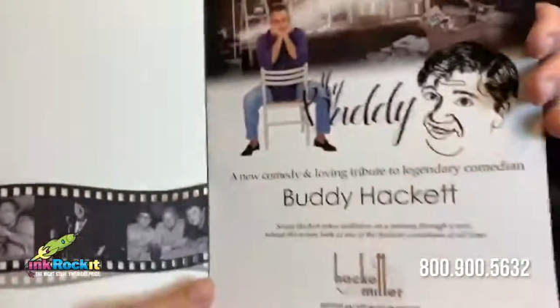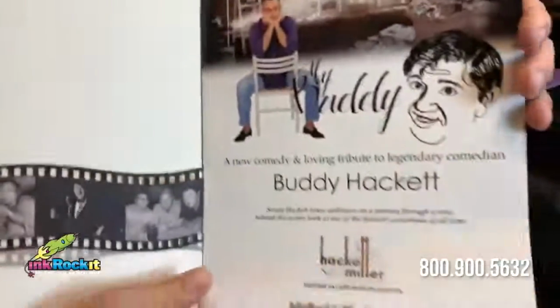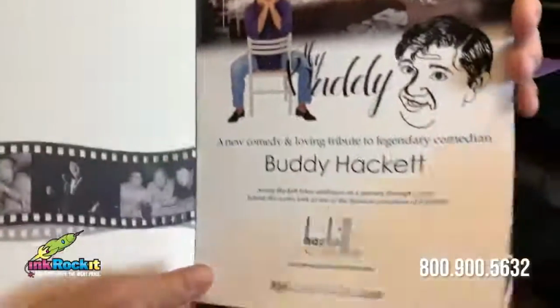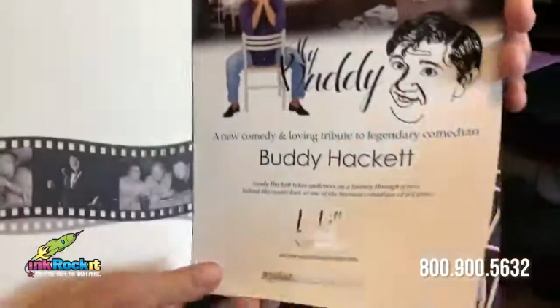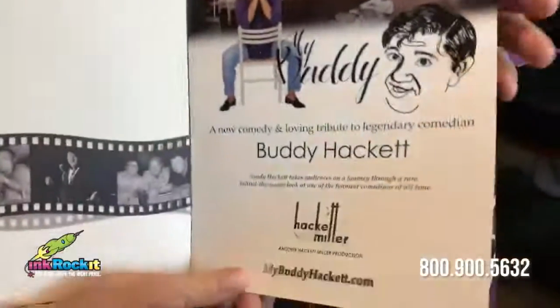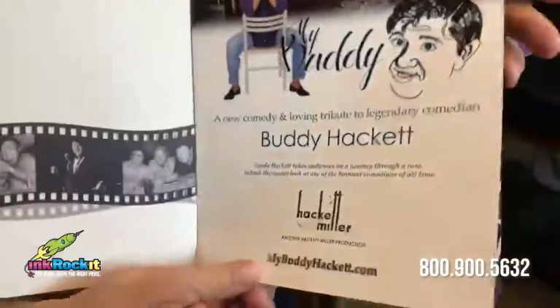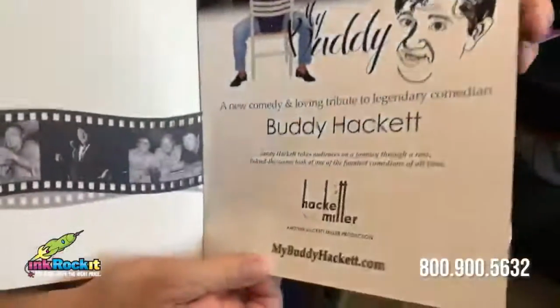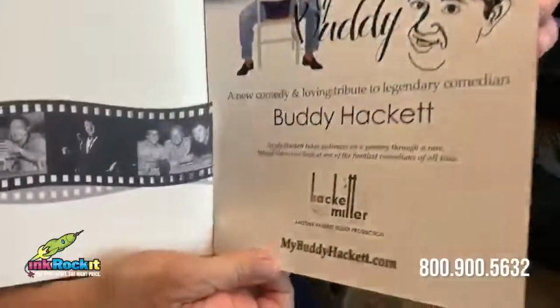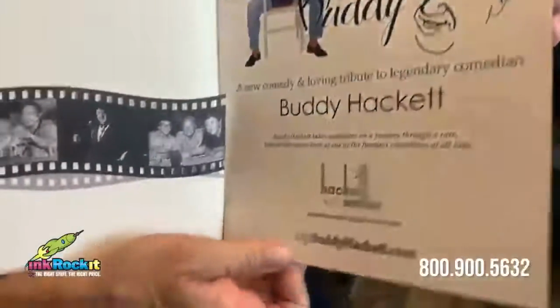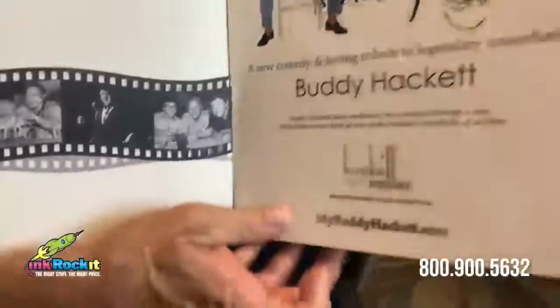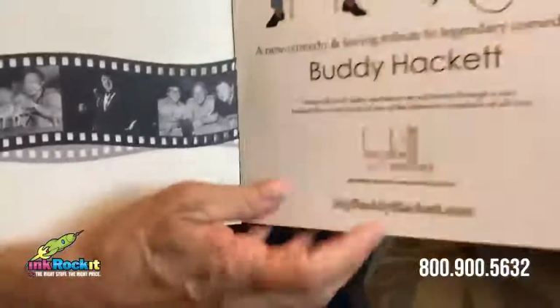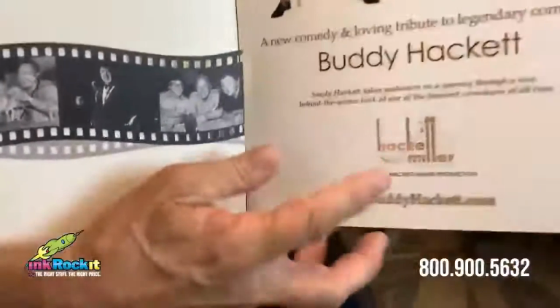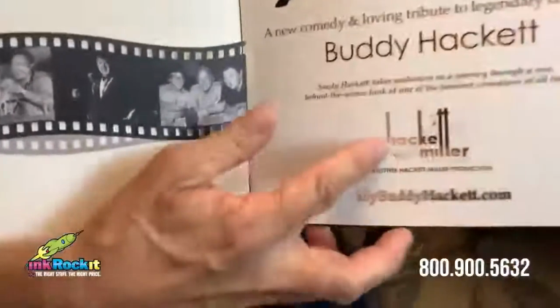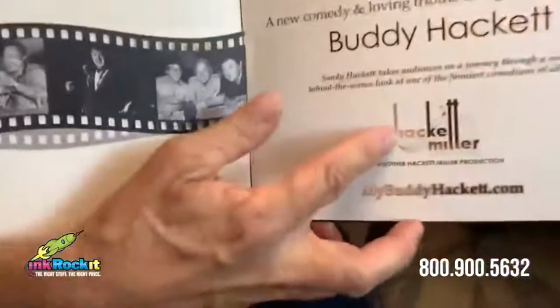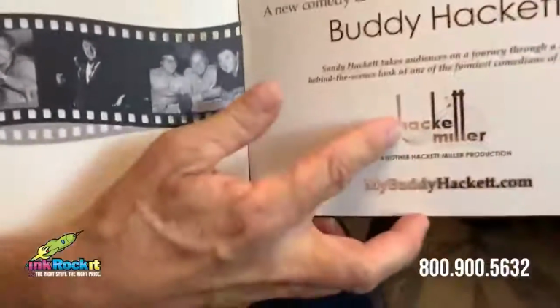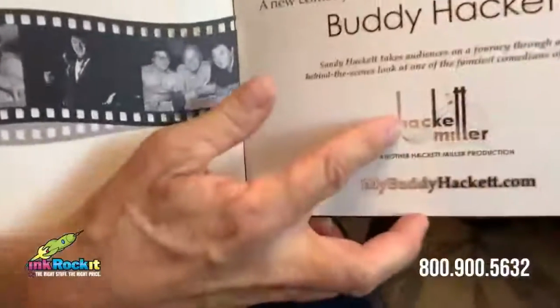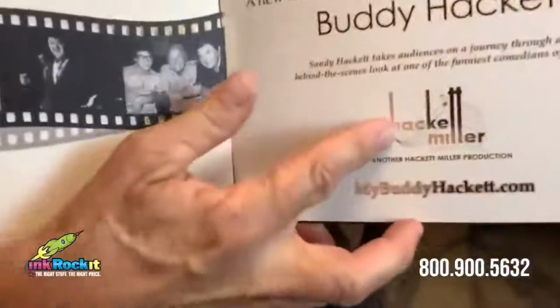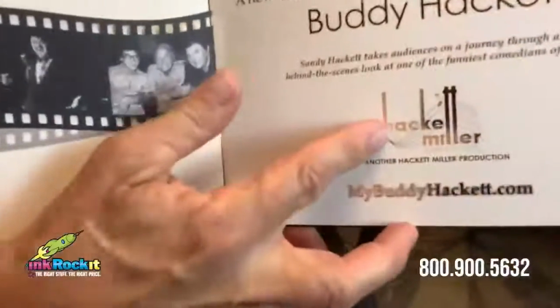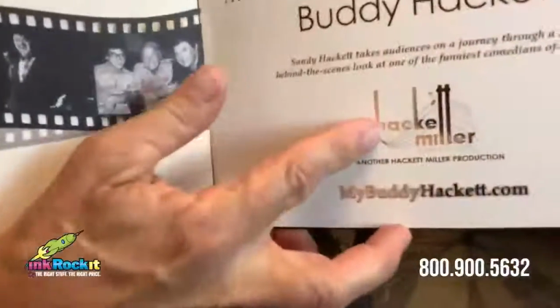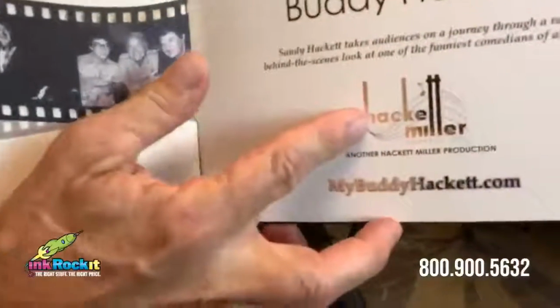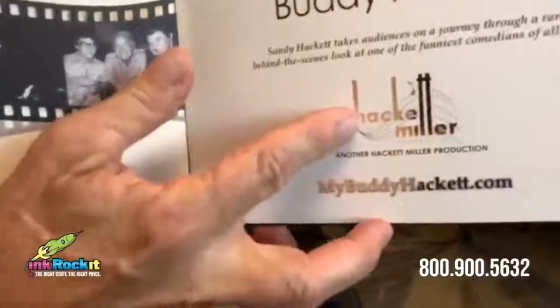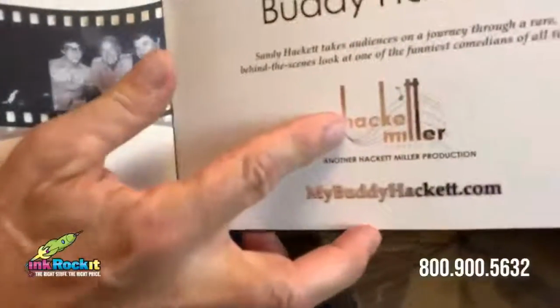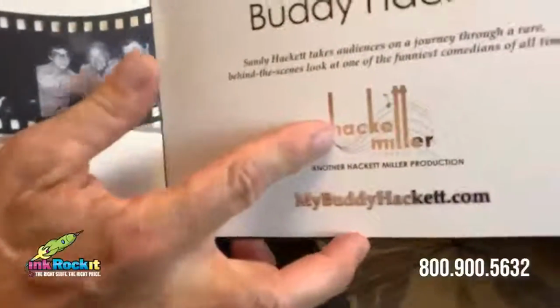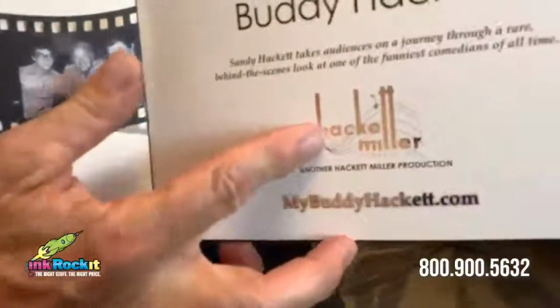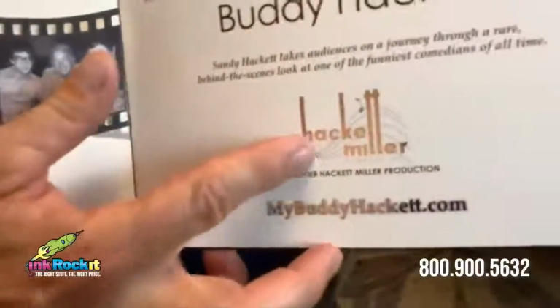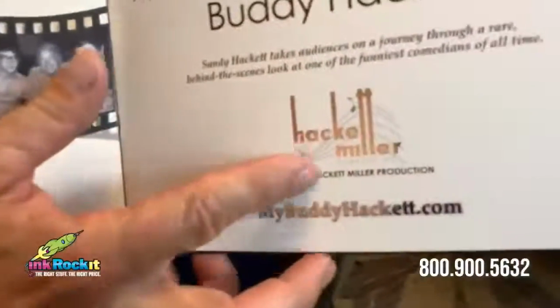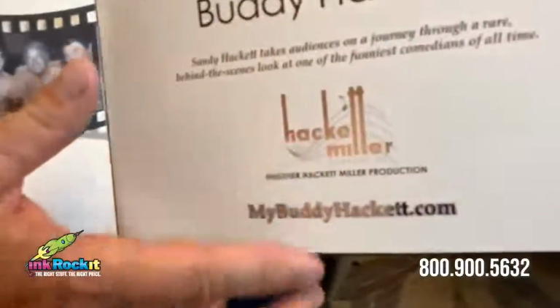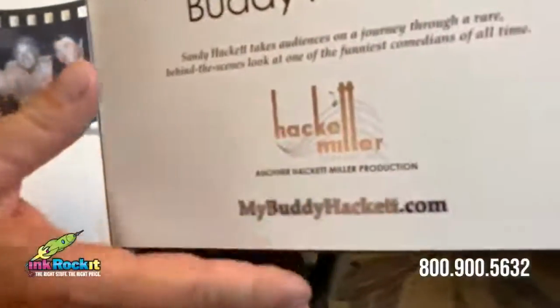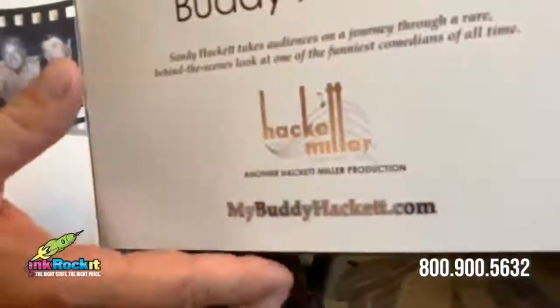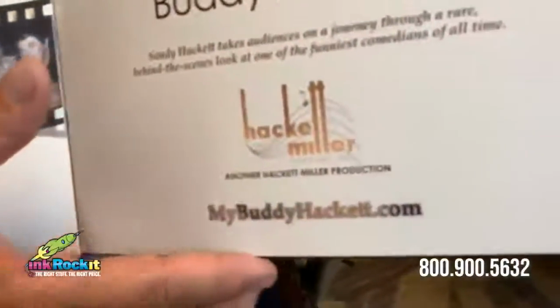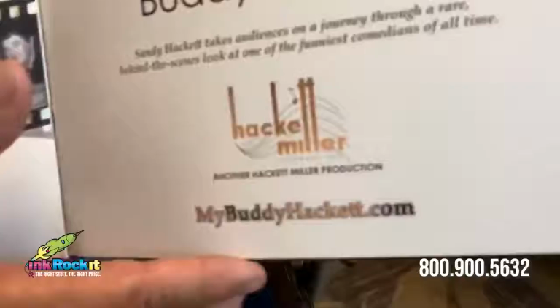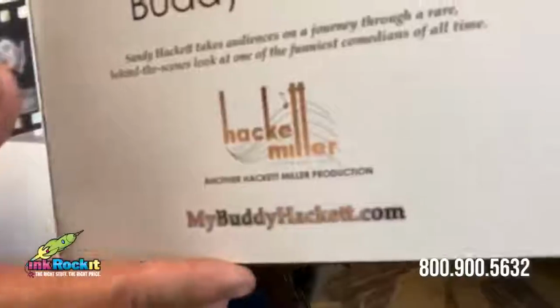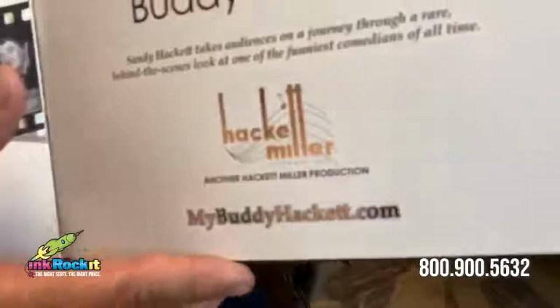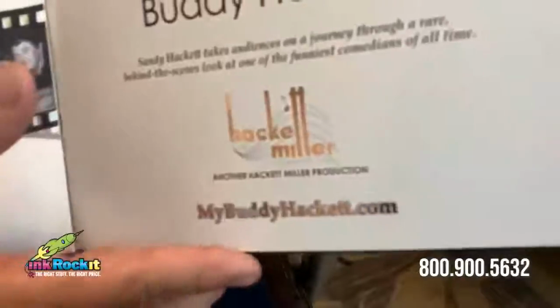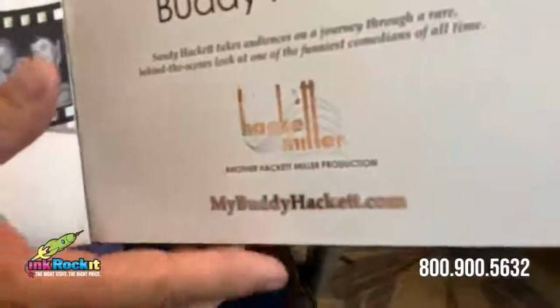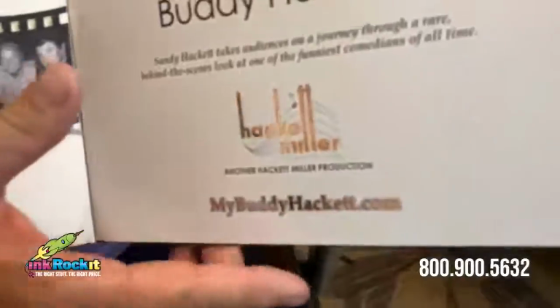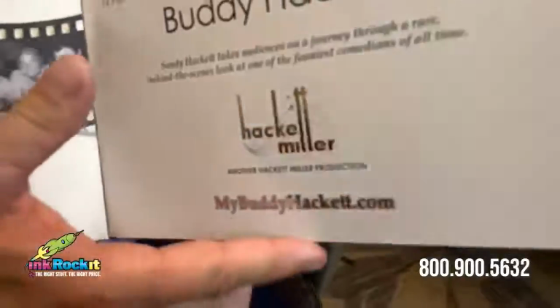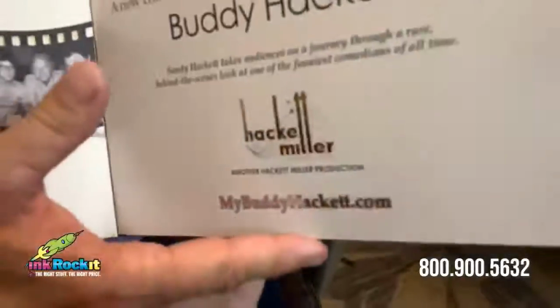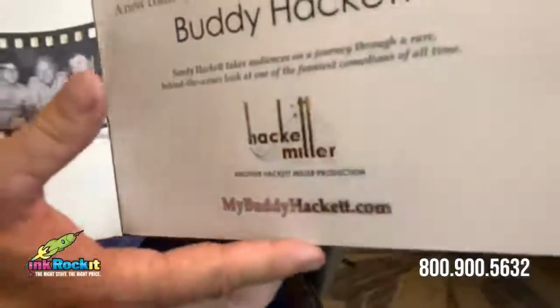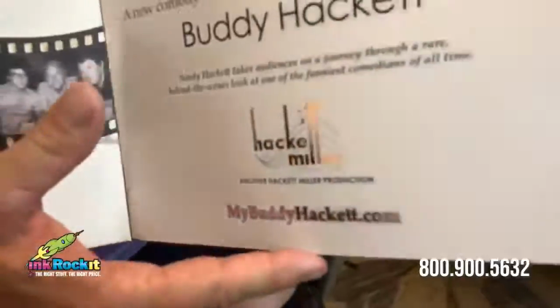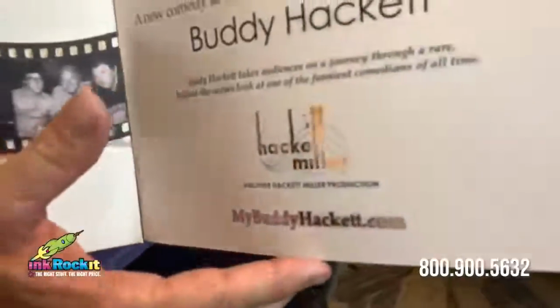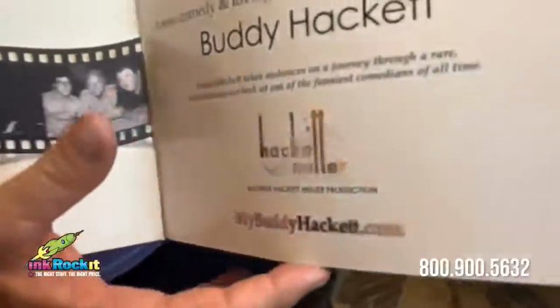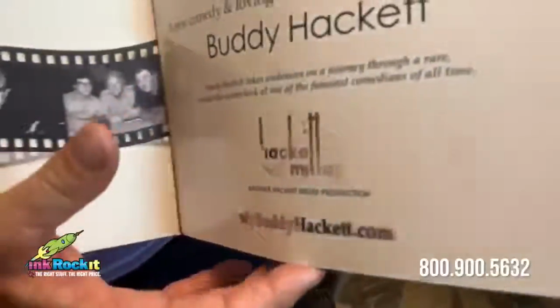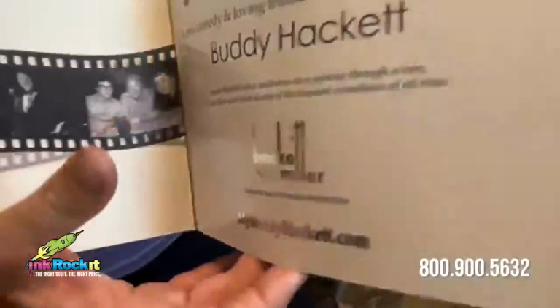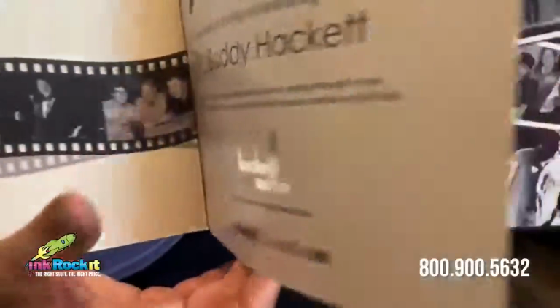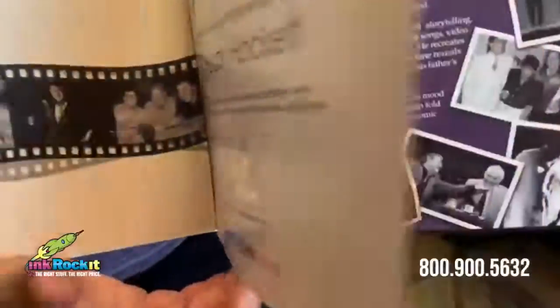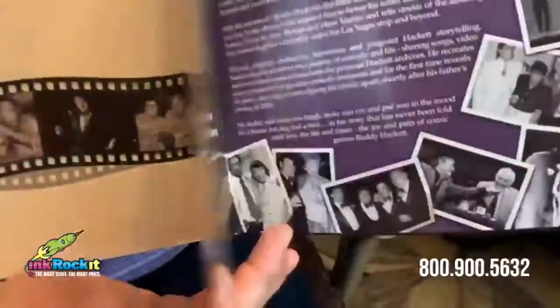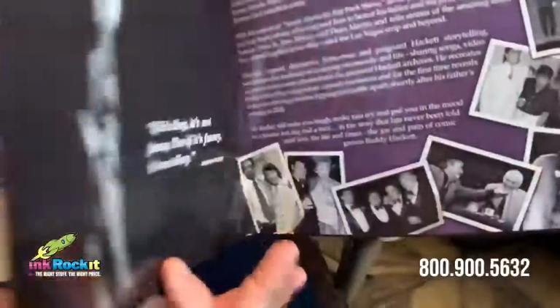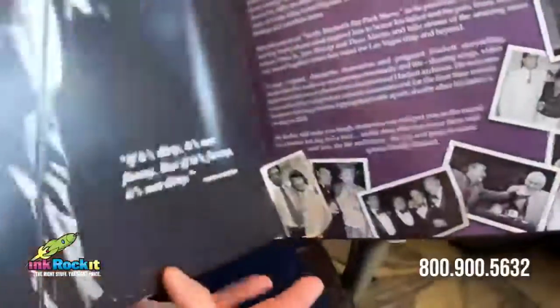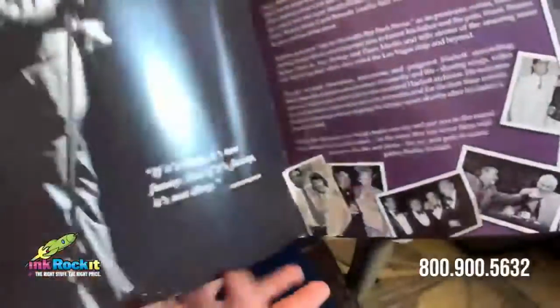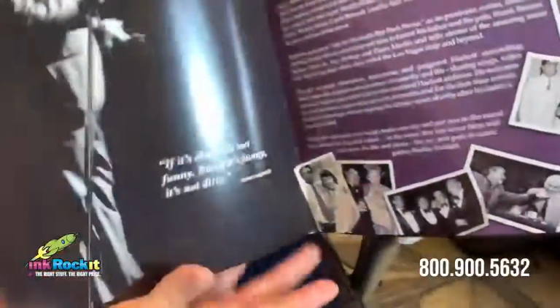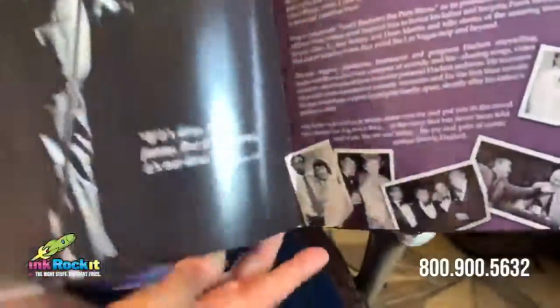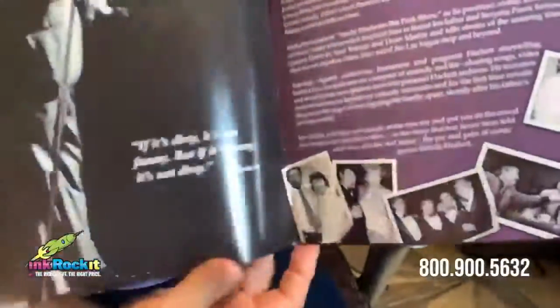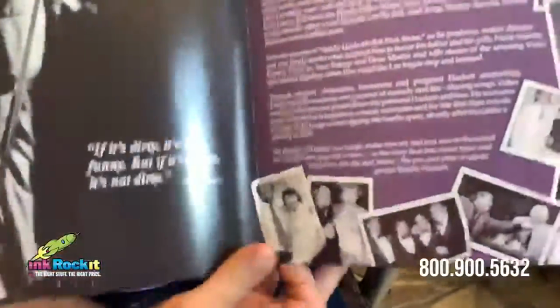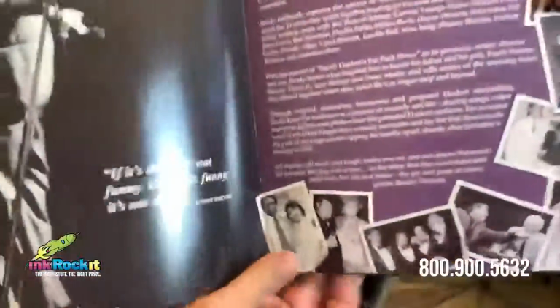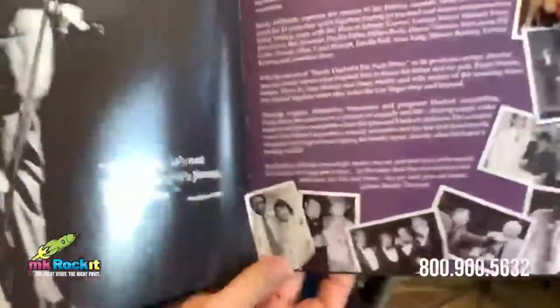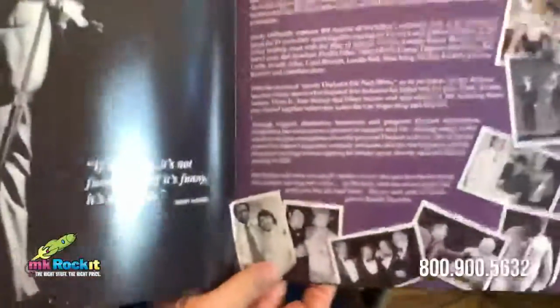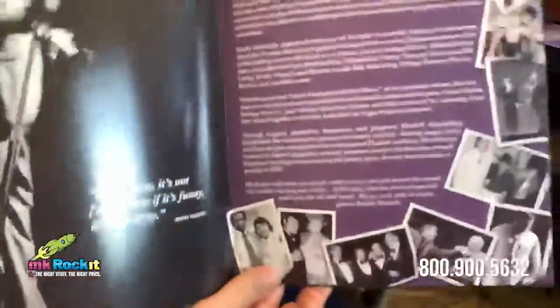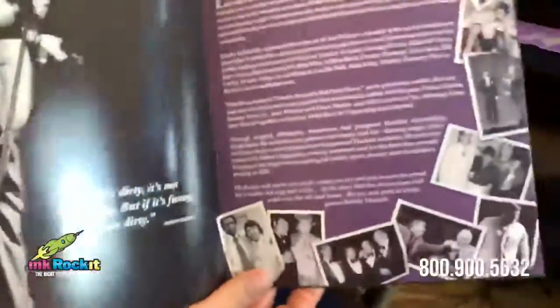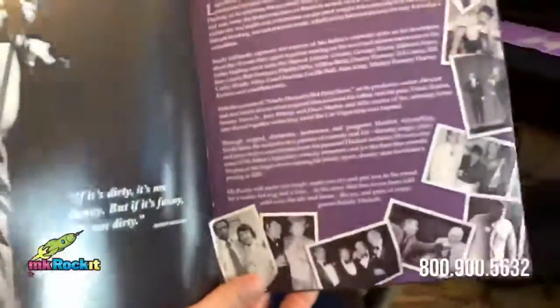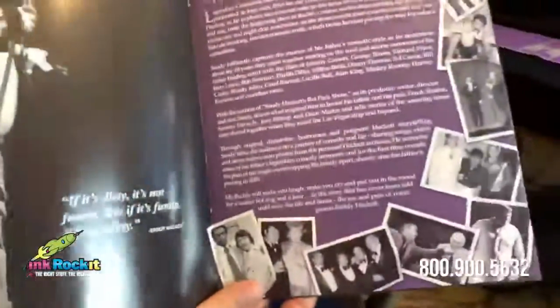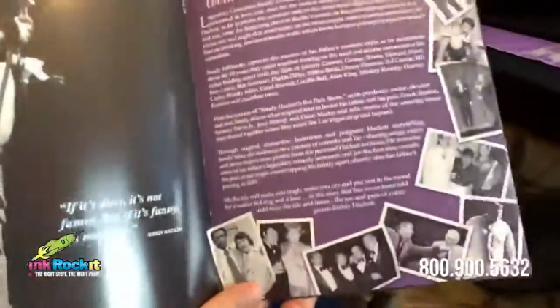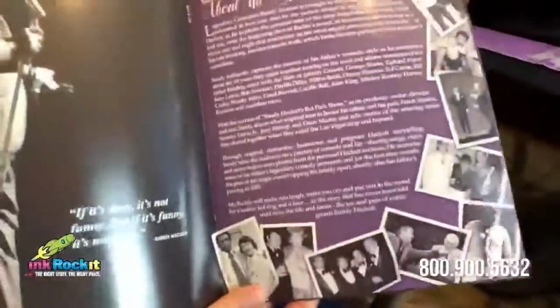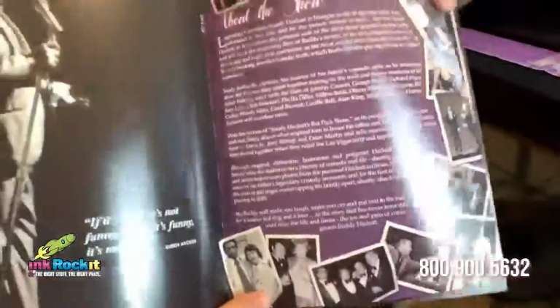On the inside we actually used a silver foil on some of the inside pages to help maintain the brand consistency throughout.